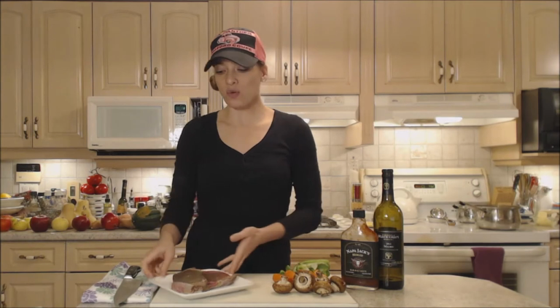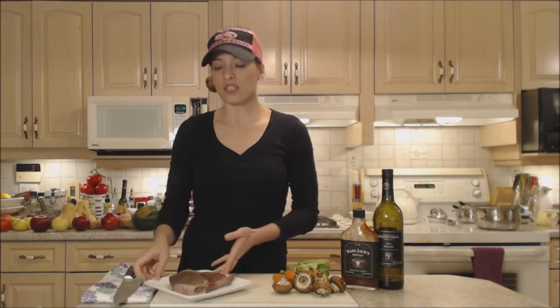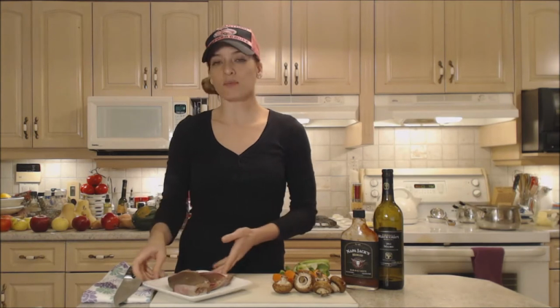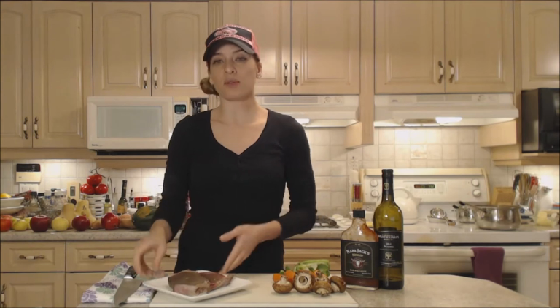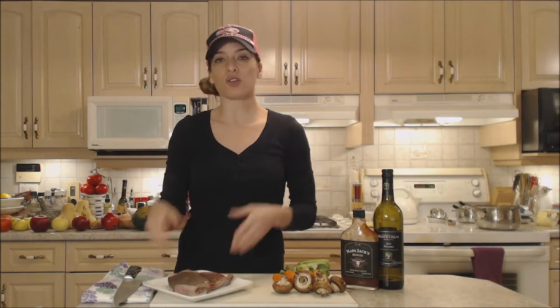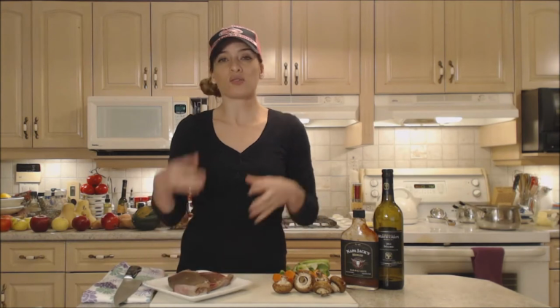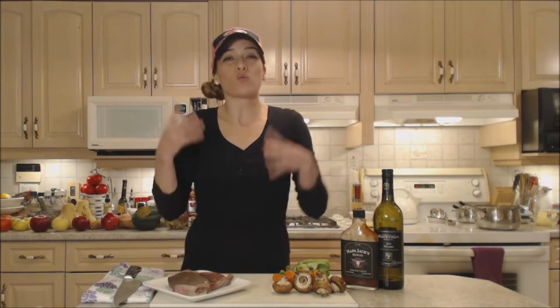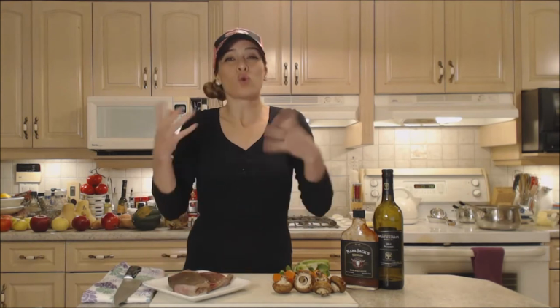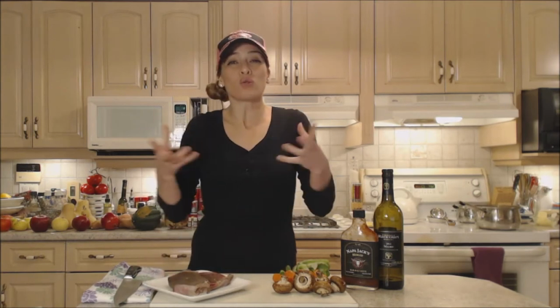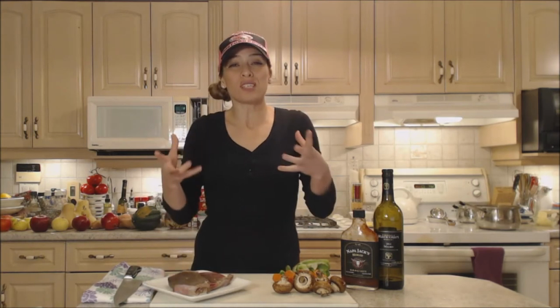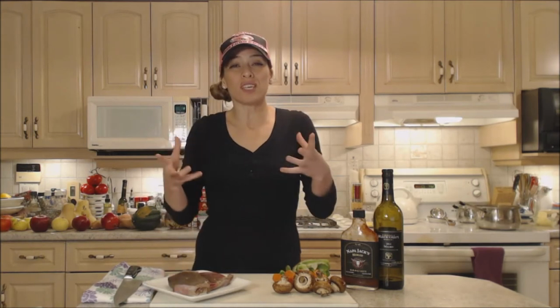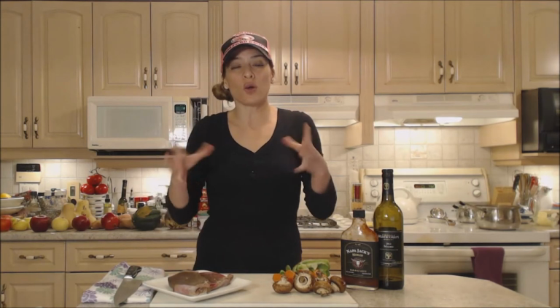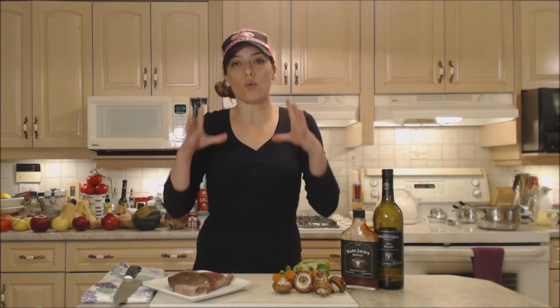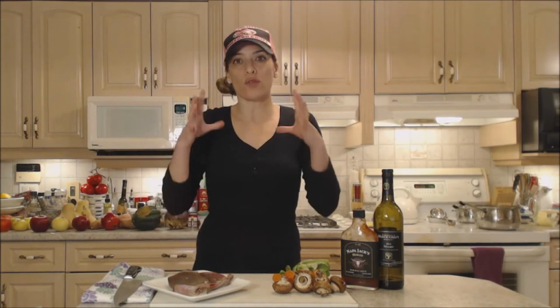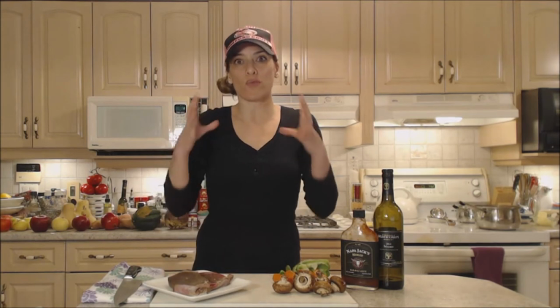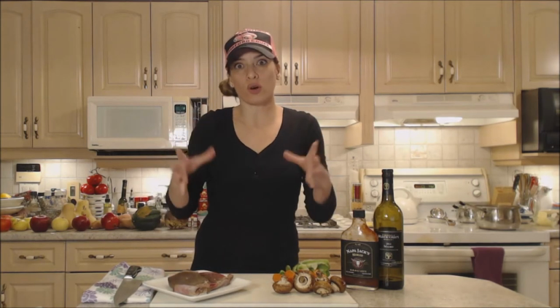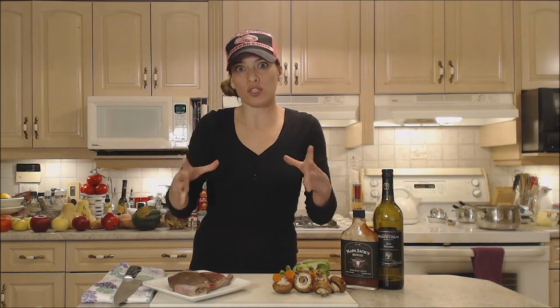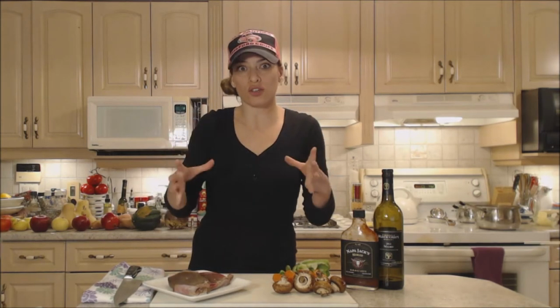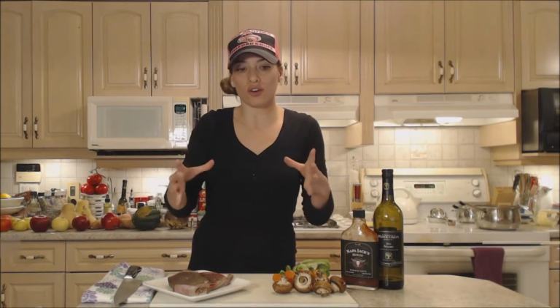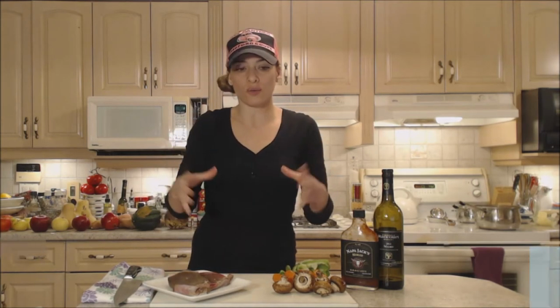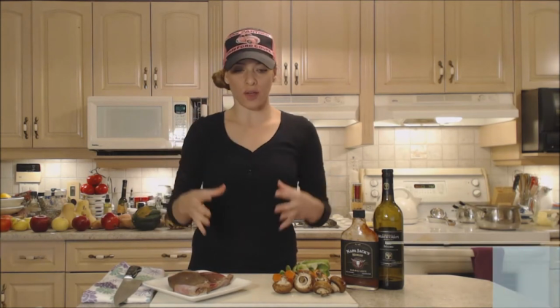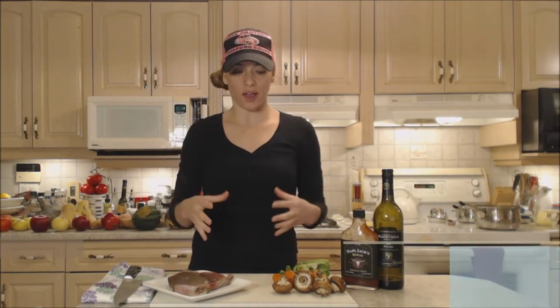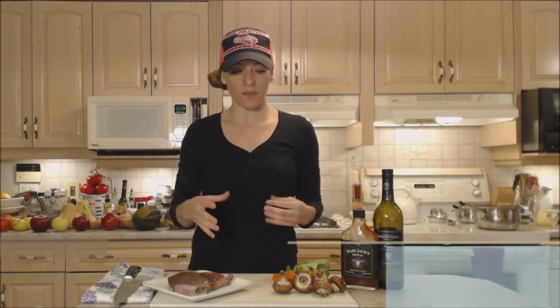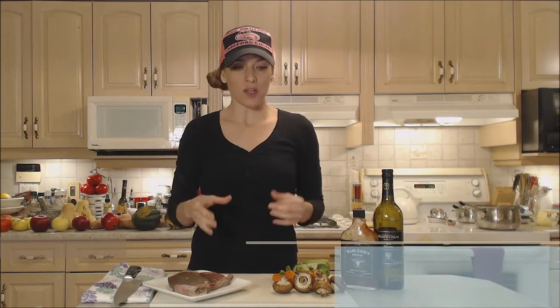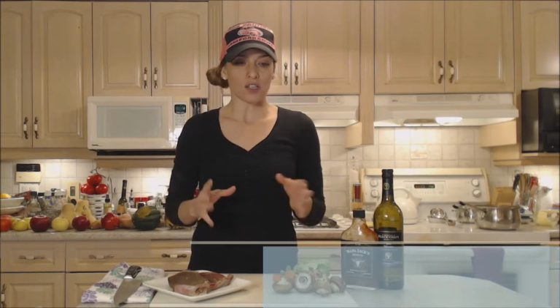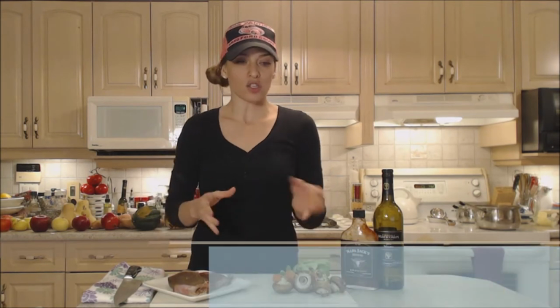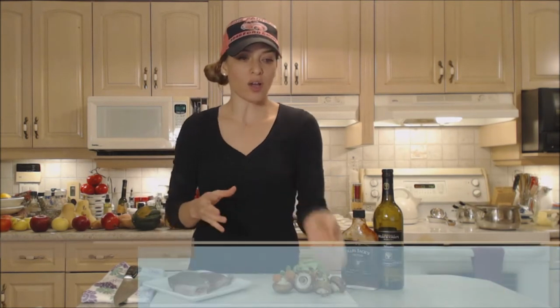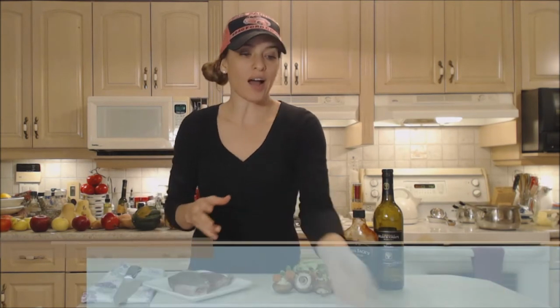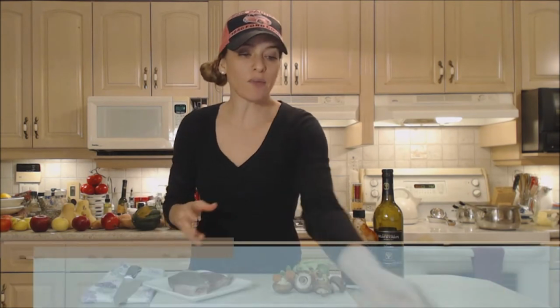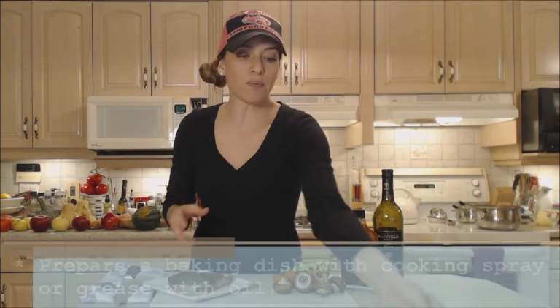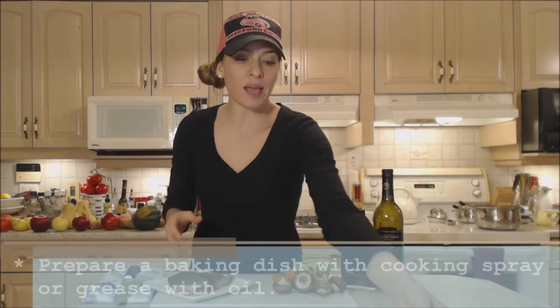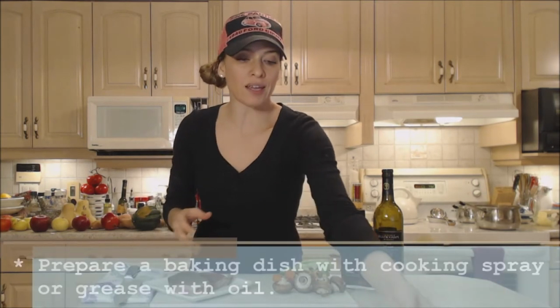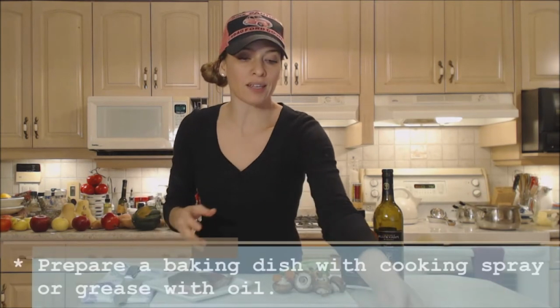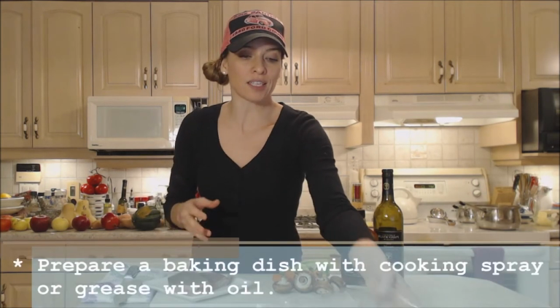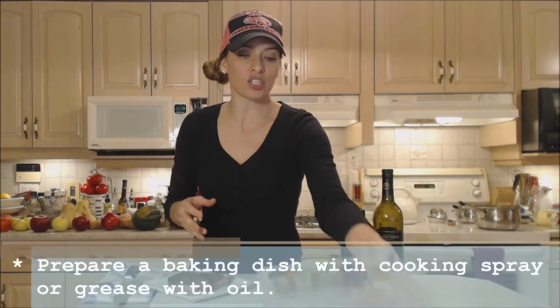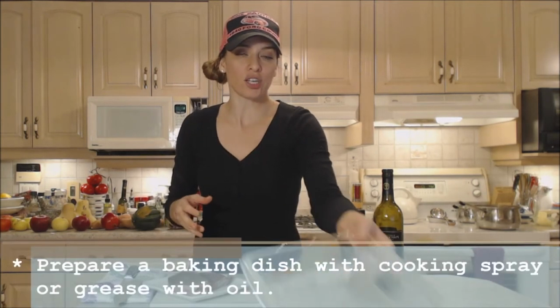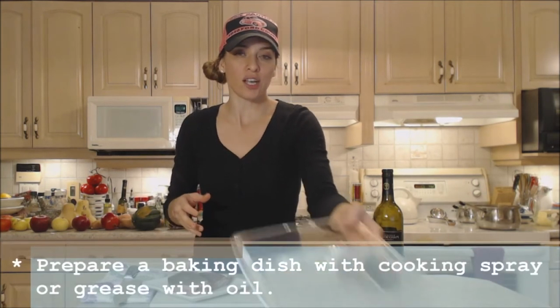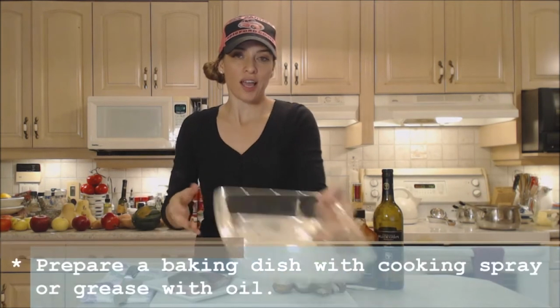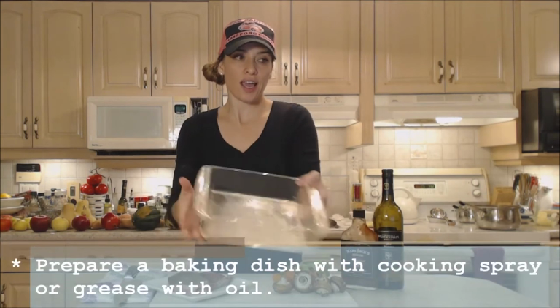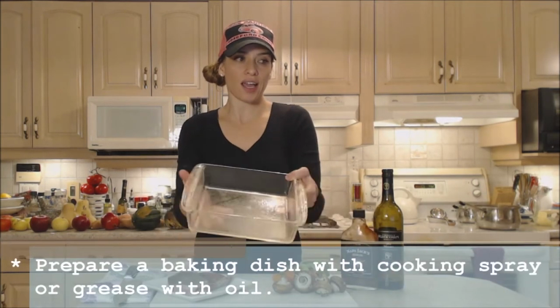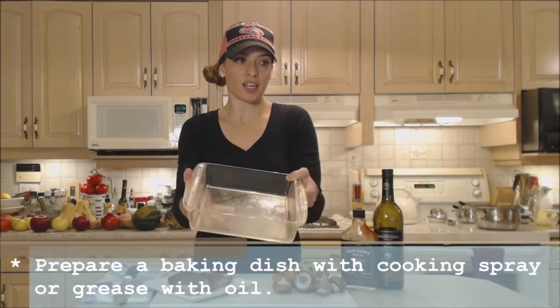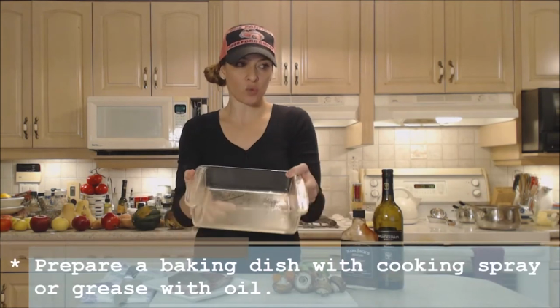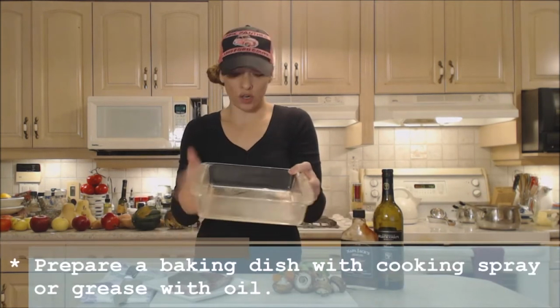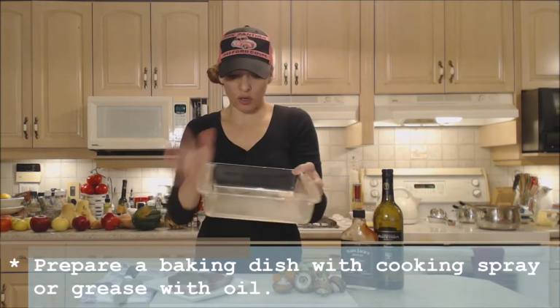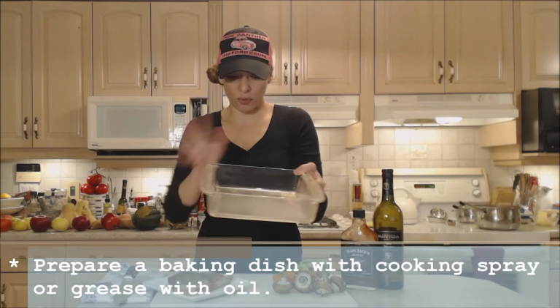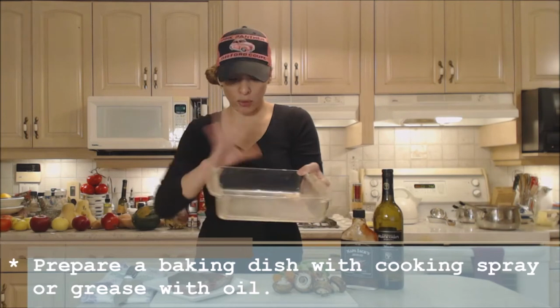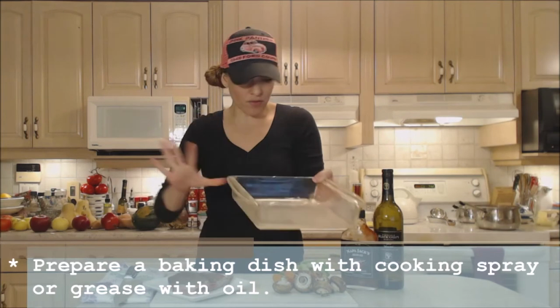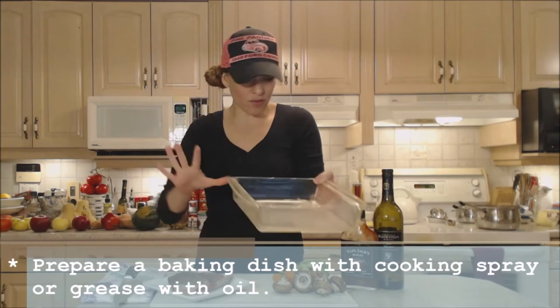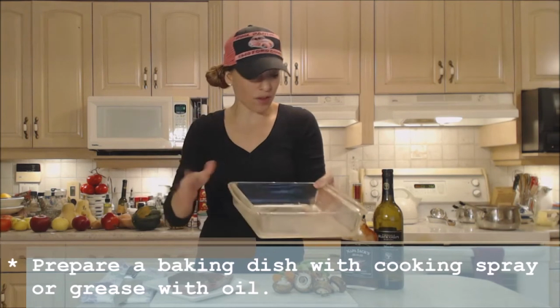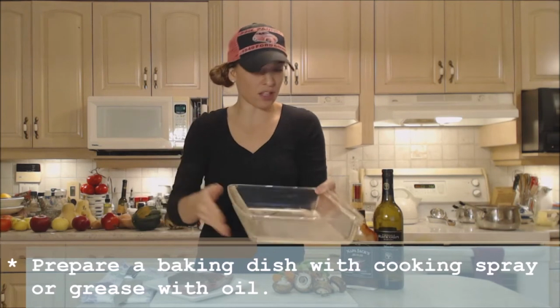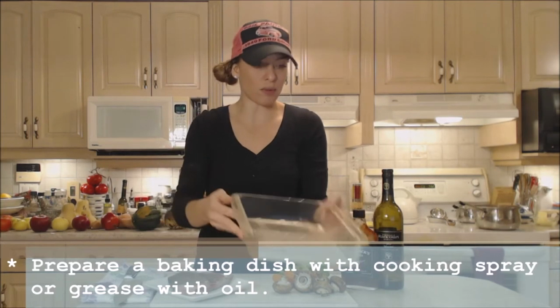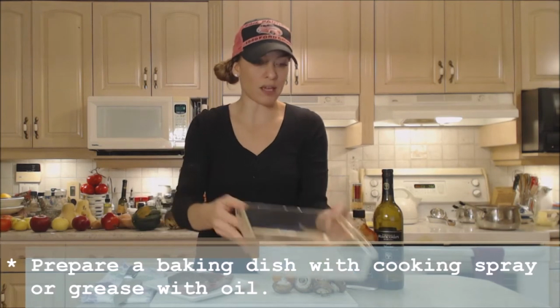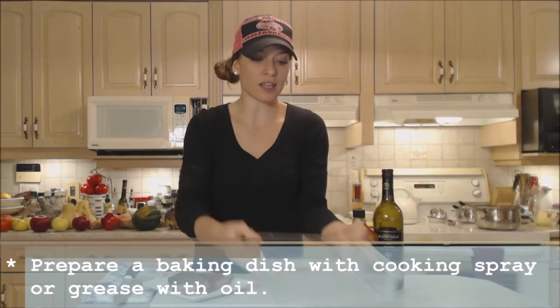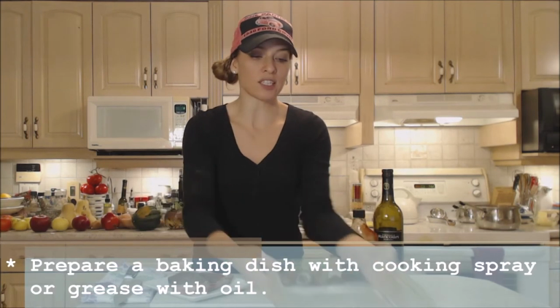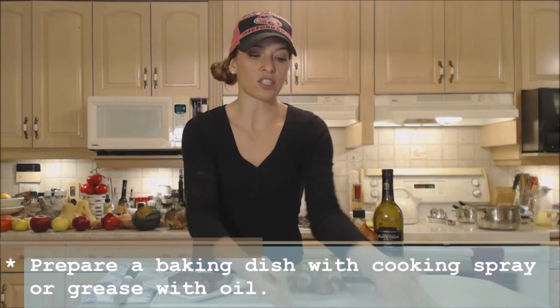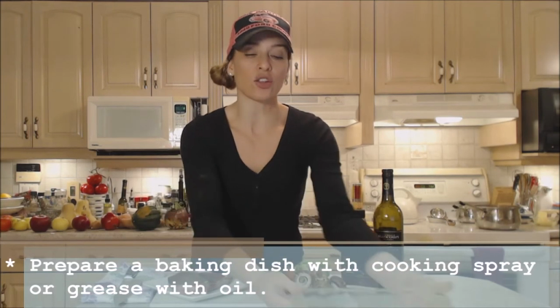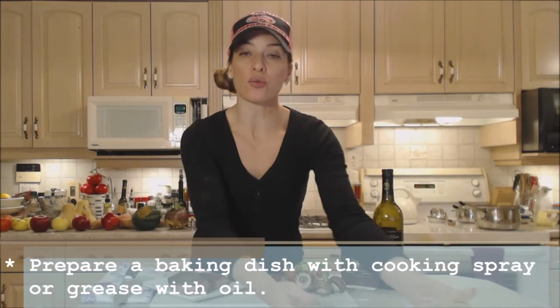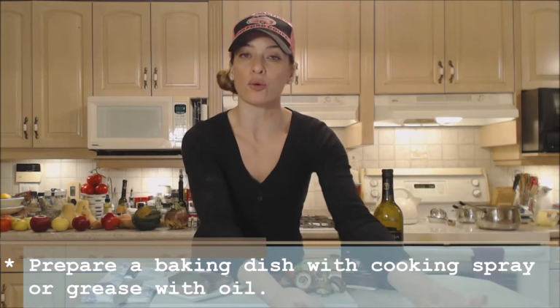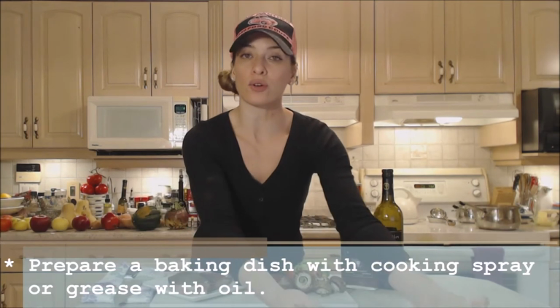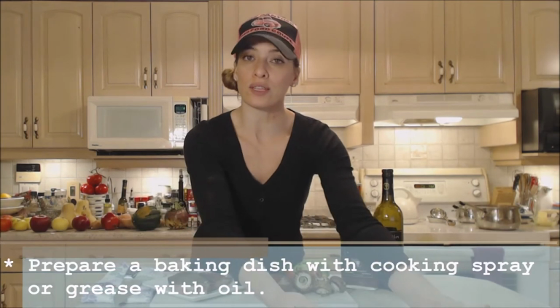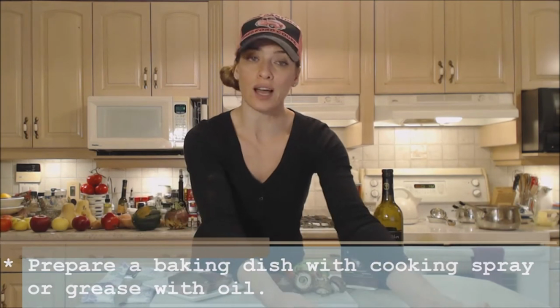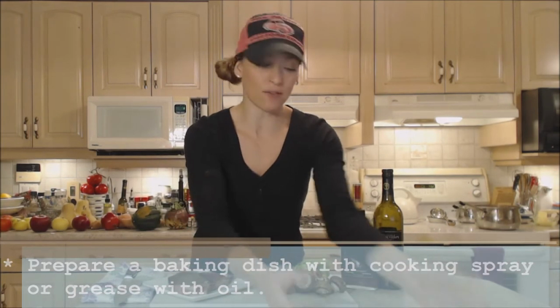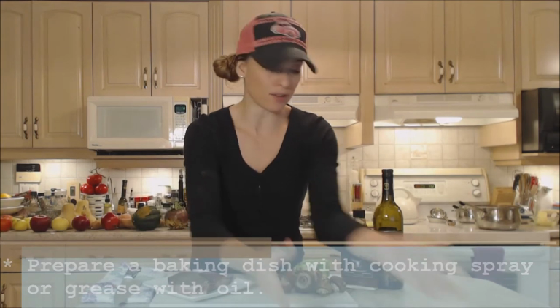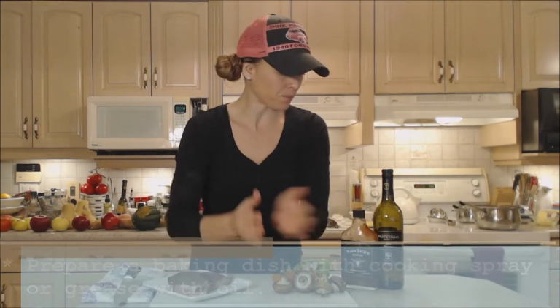So we're going to braise it — that's going to be roasting with moisture. I have a baking dish and we're going to put everything in the baking dish and throw it in the oven.